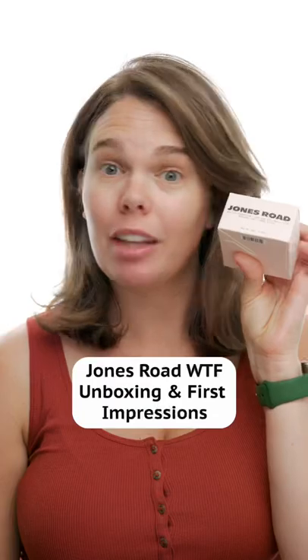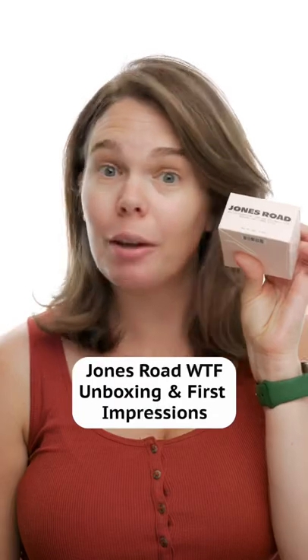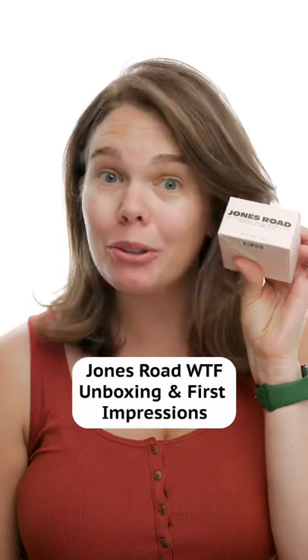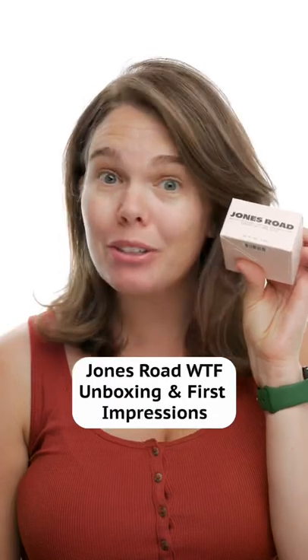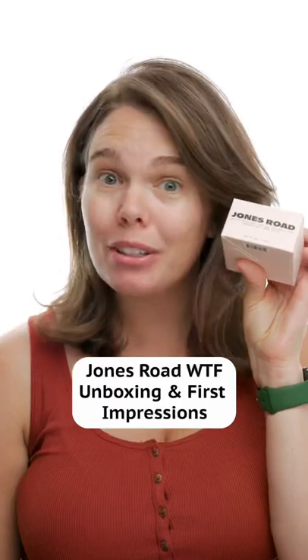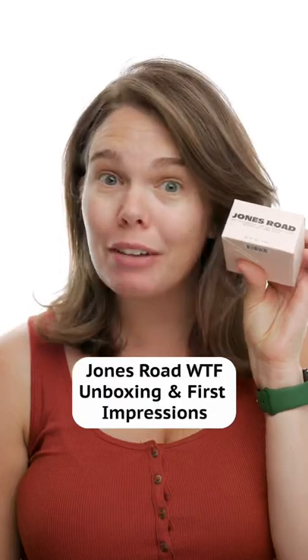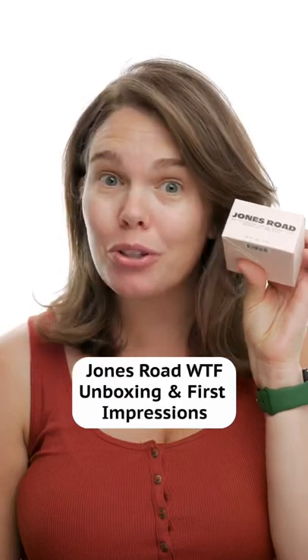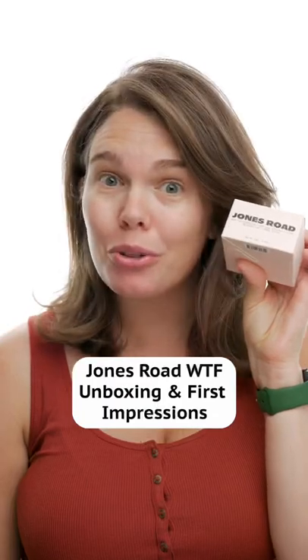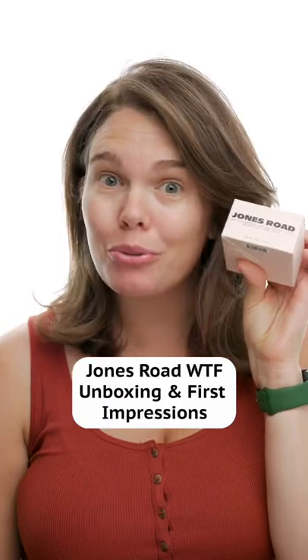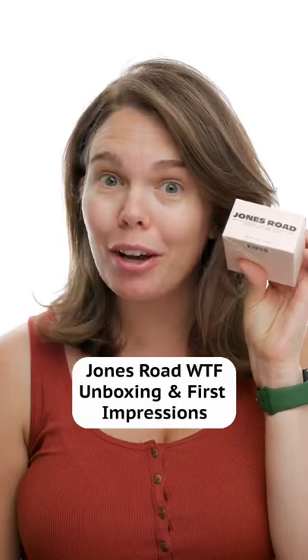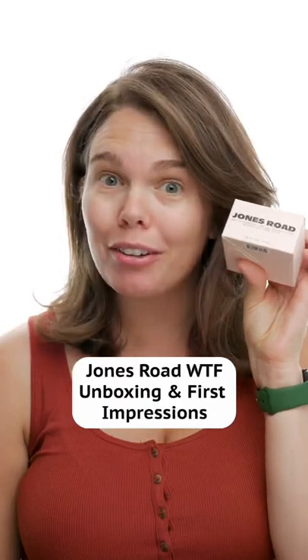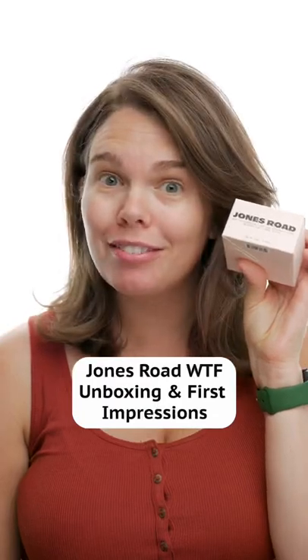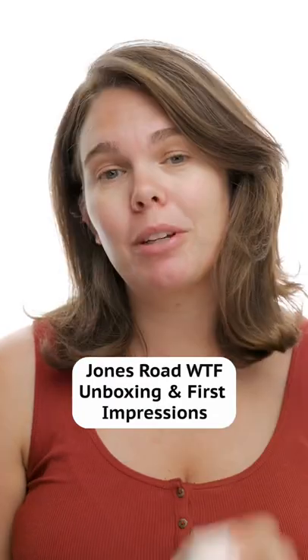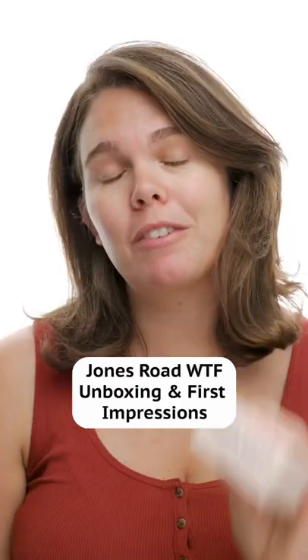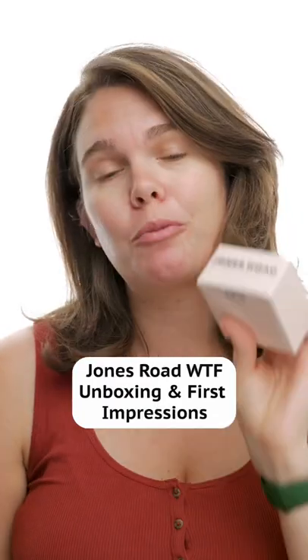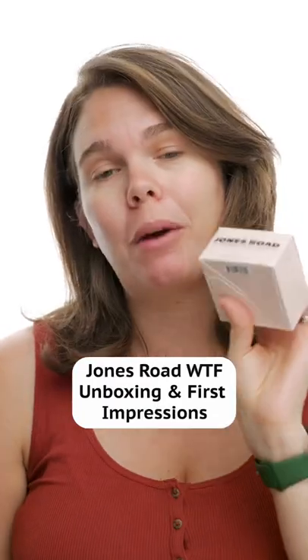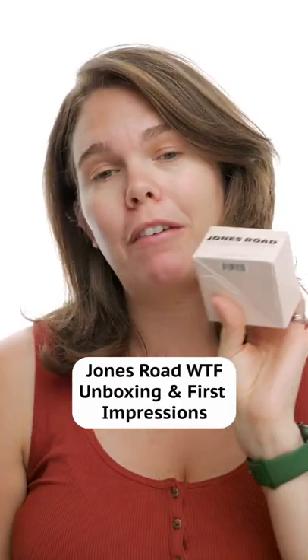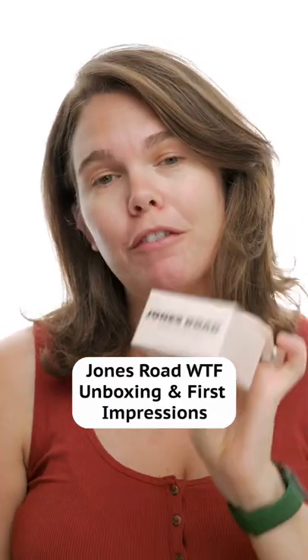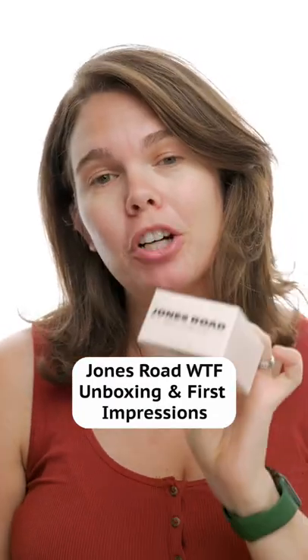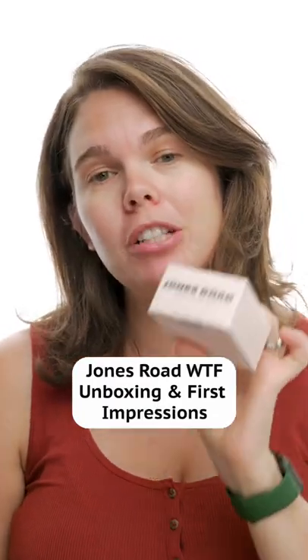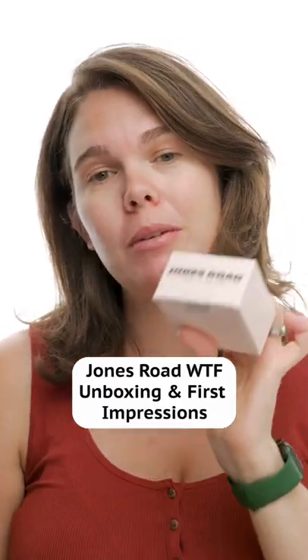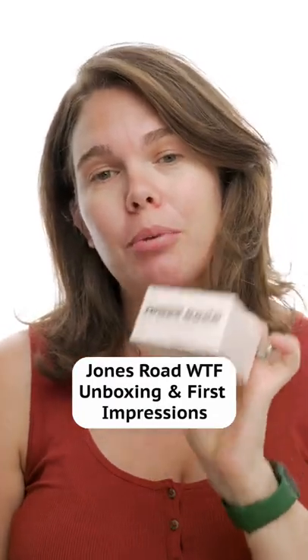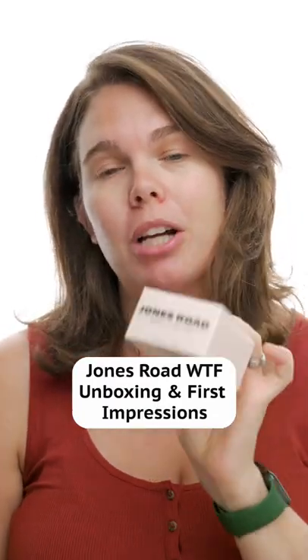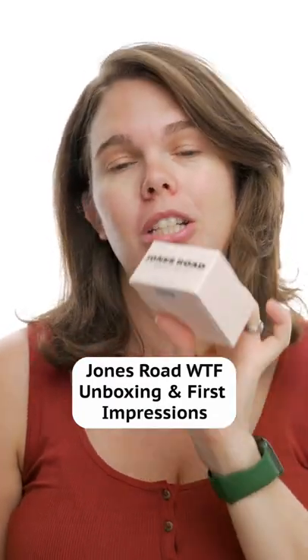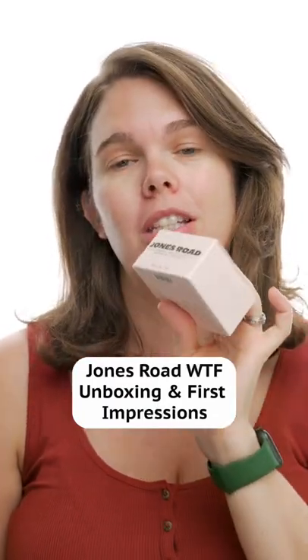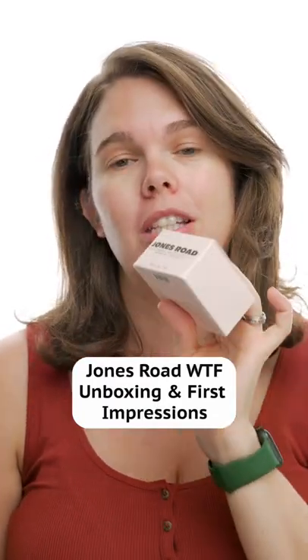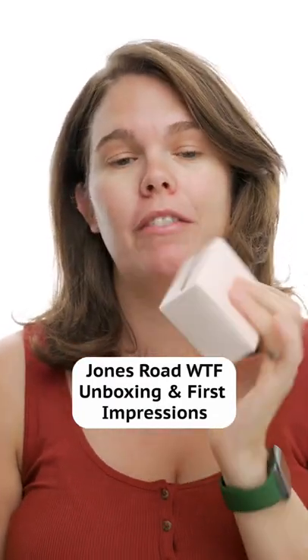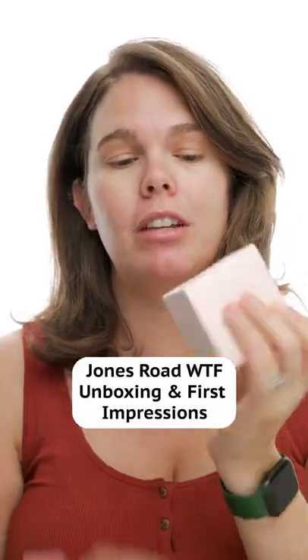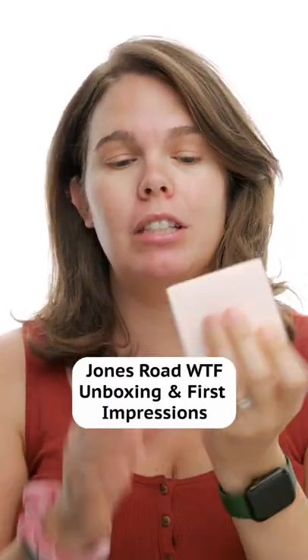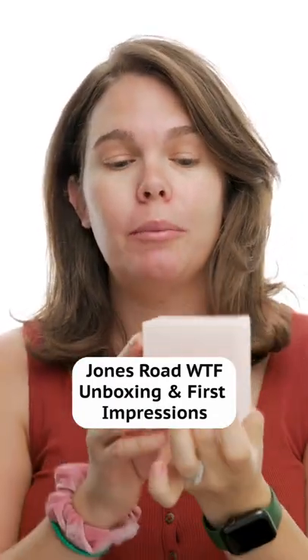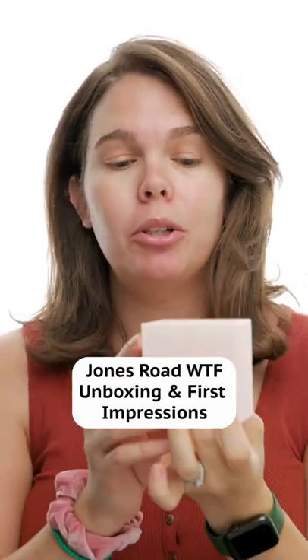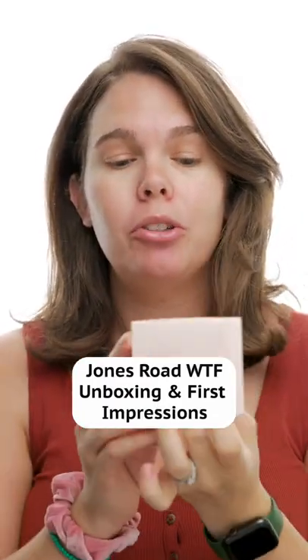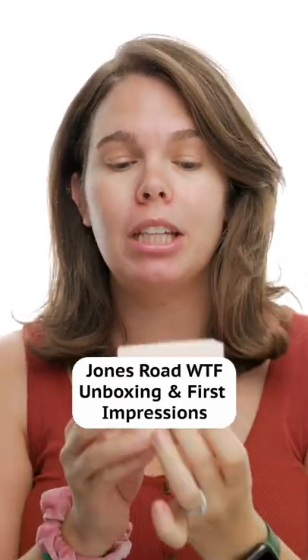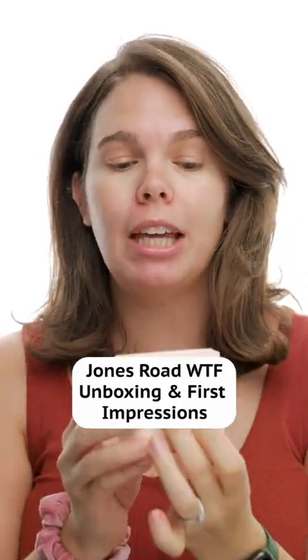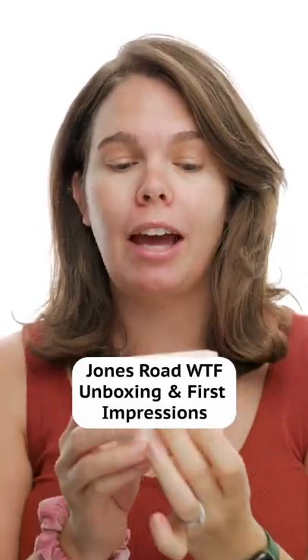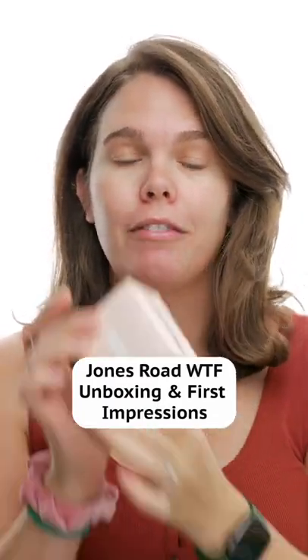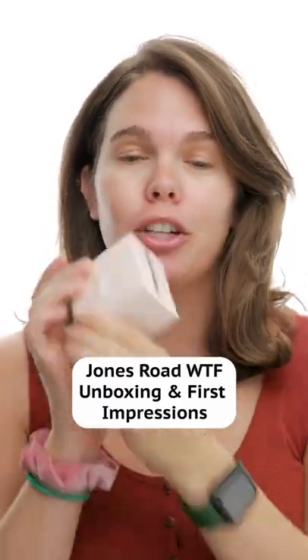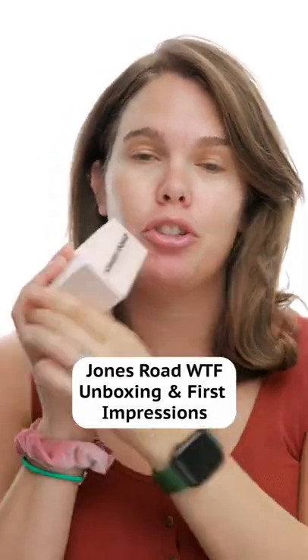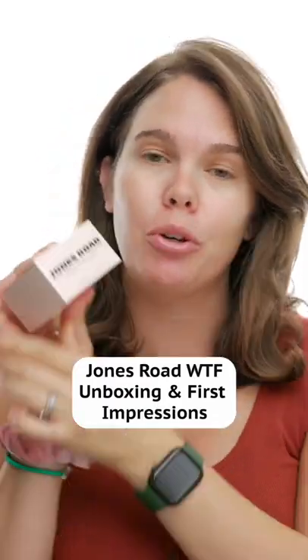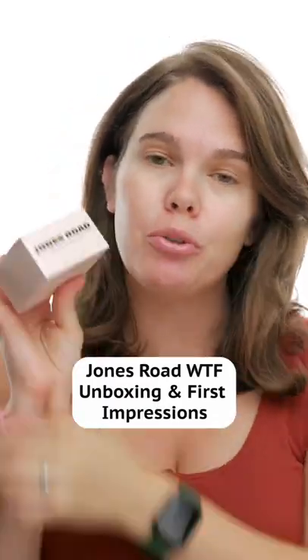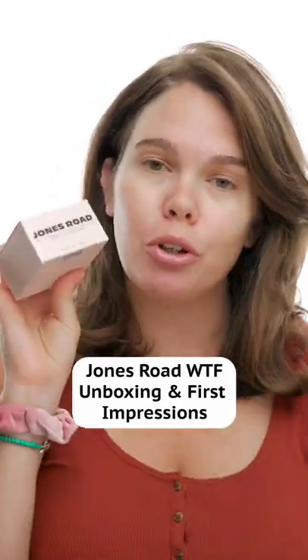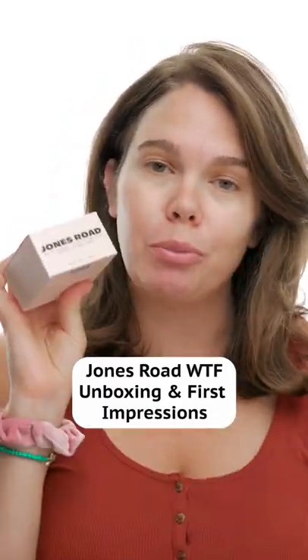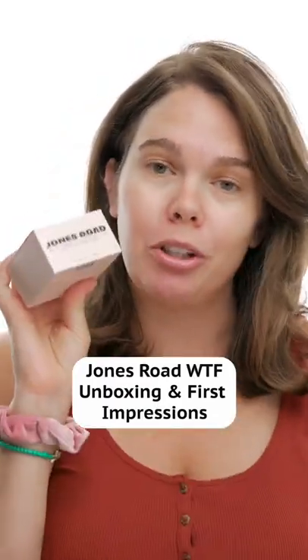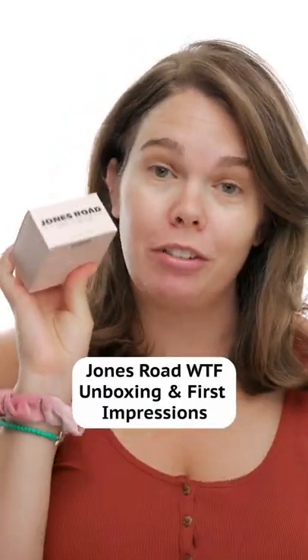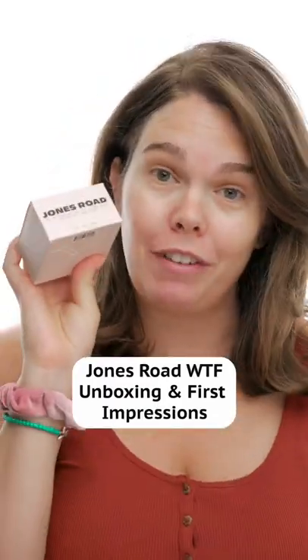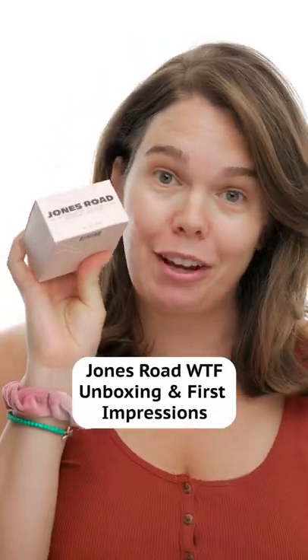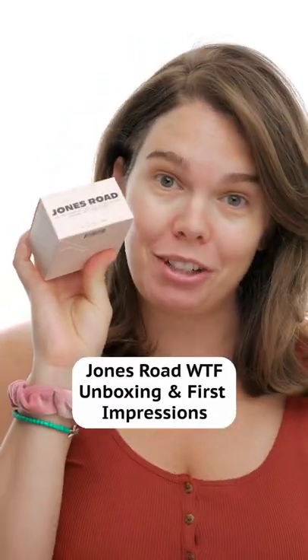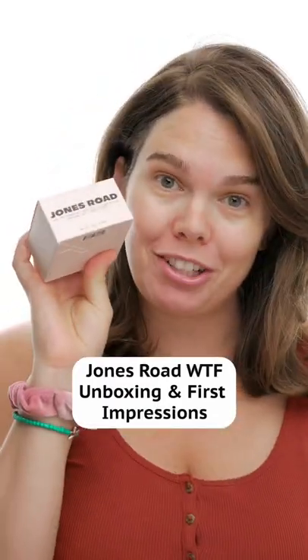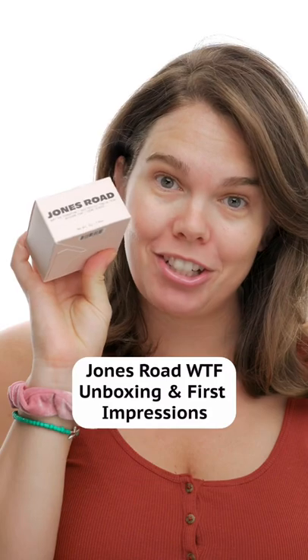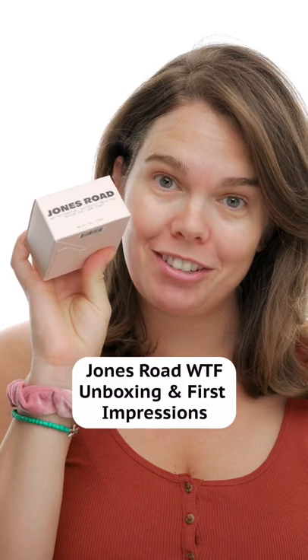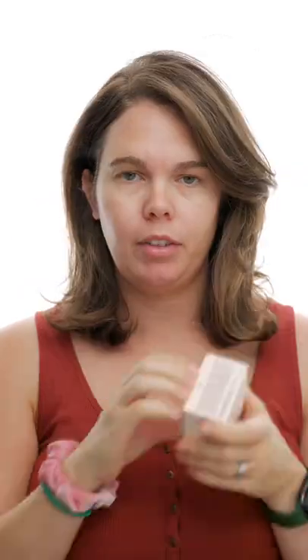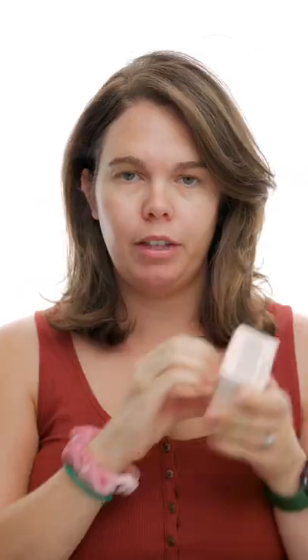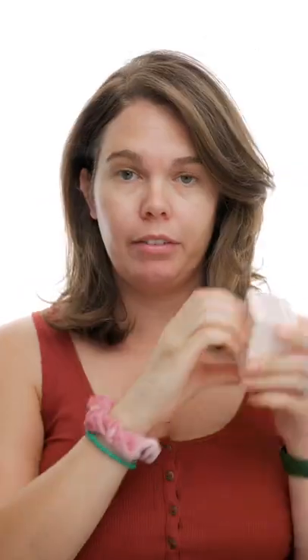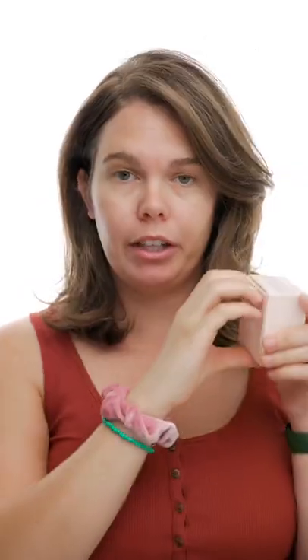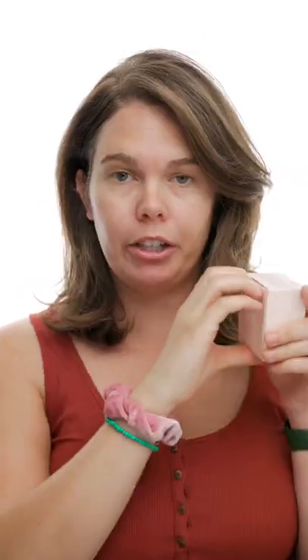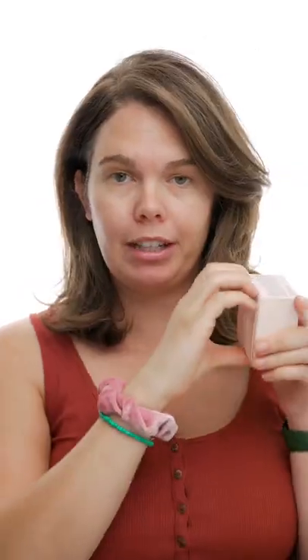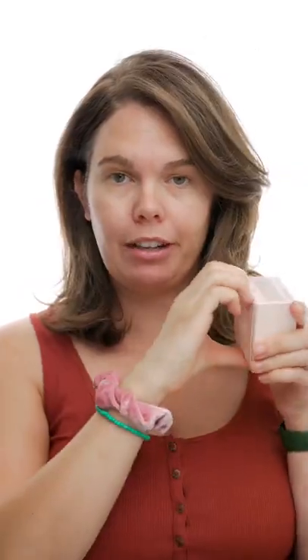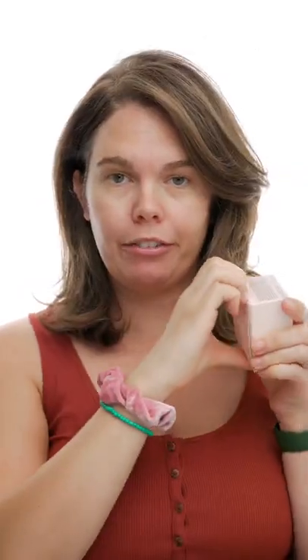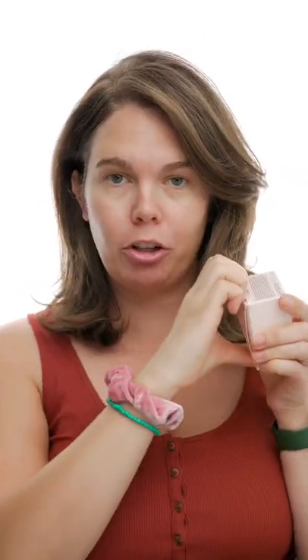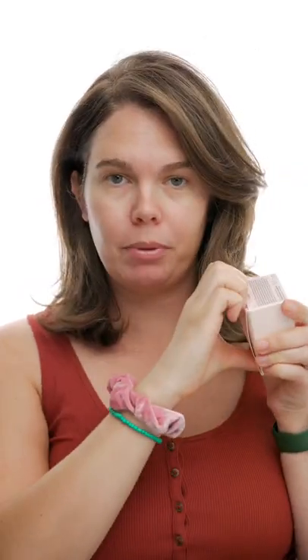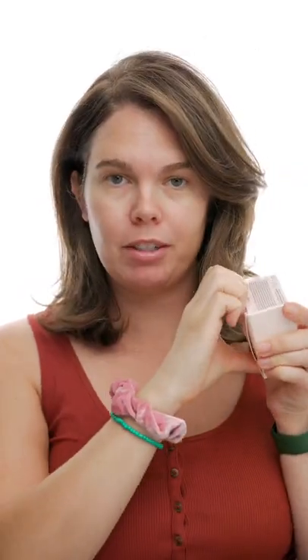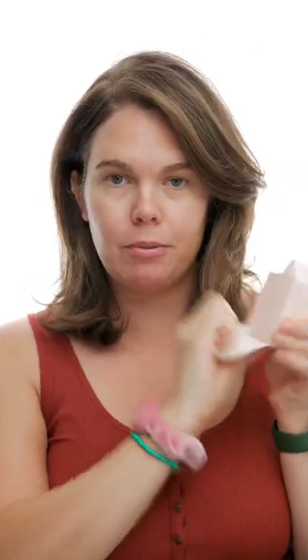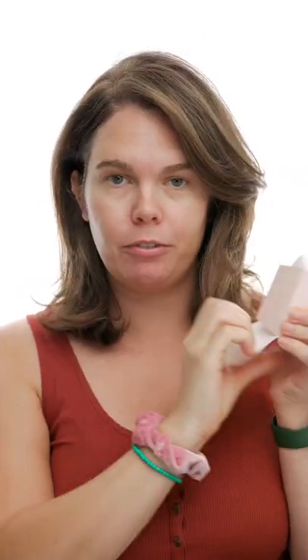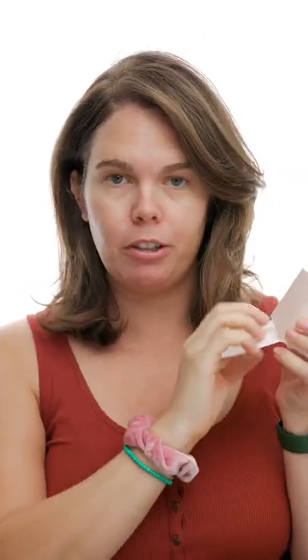WTF Jones Road. I'm going to give you my first impressions of the WTF Jones Road Beauty Foundation. I've literally never opened this before.